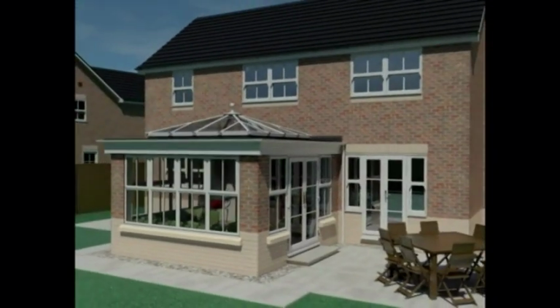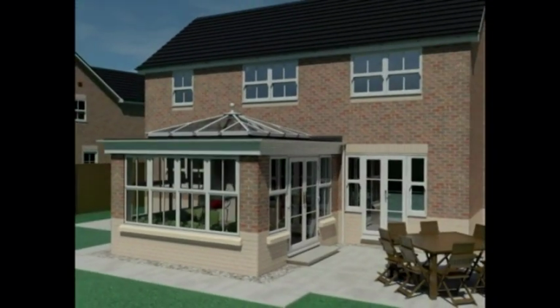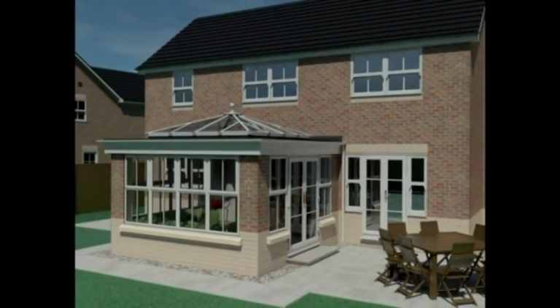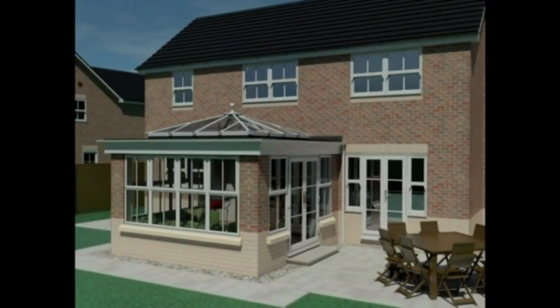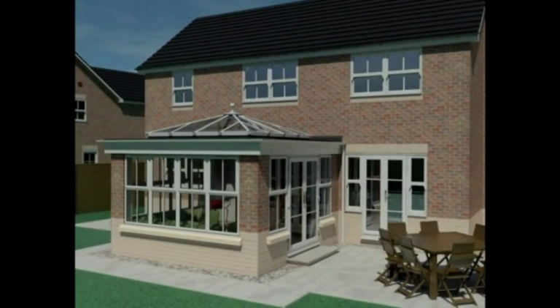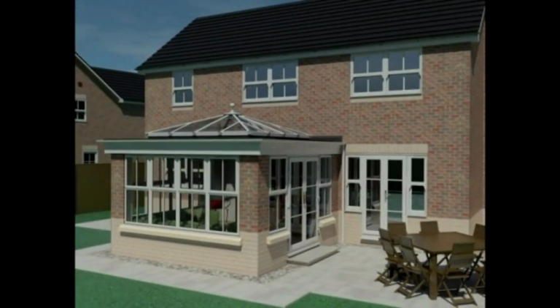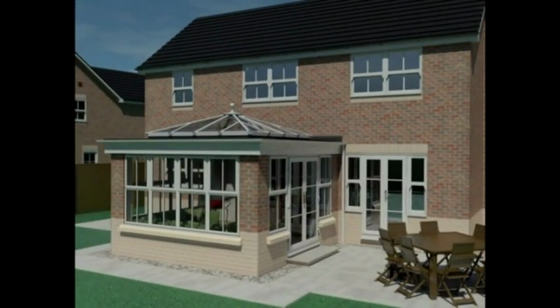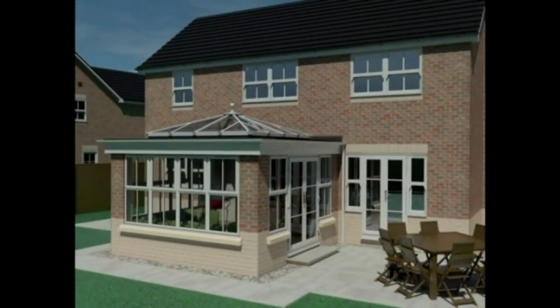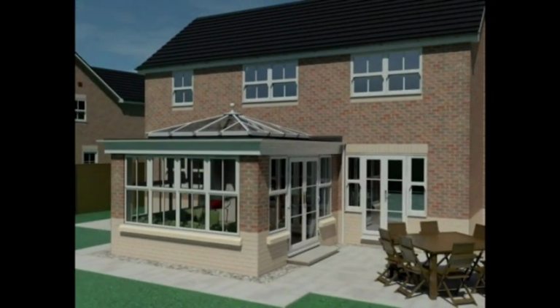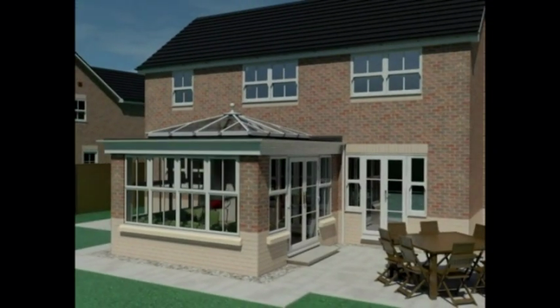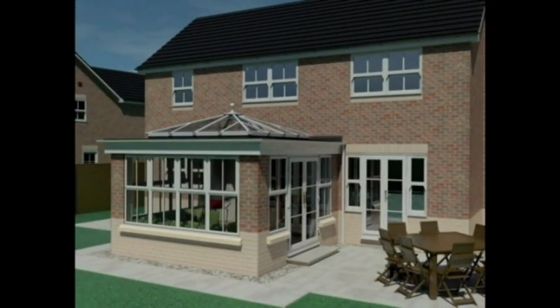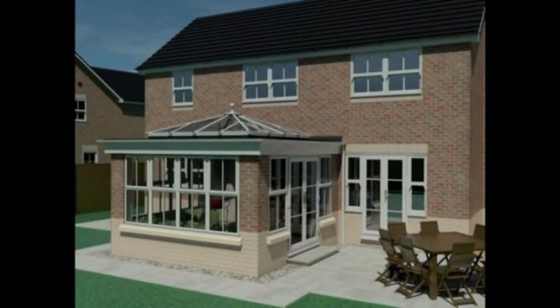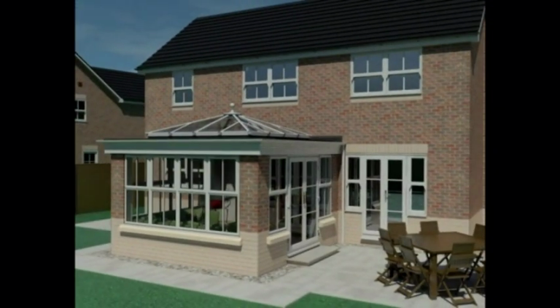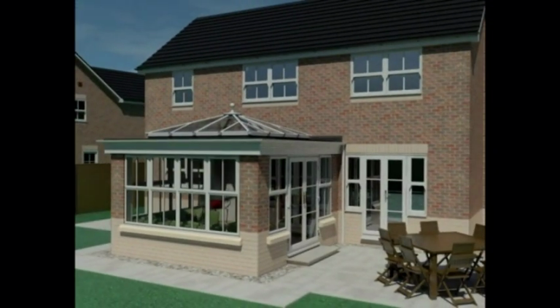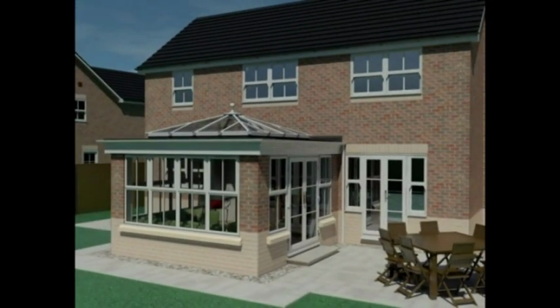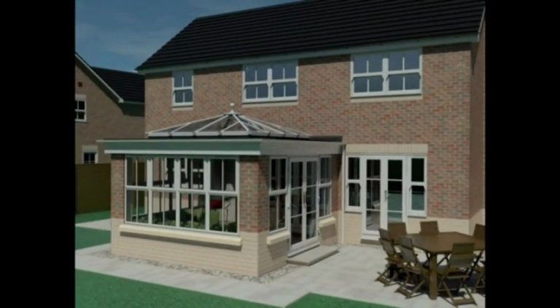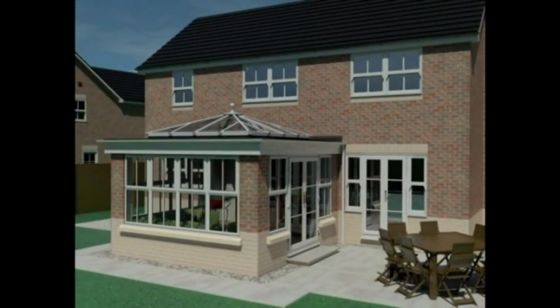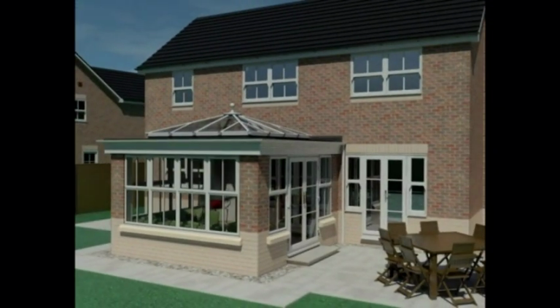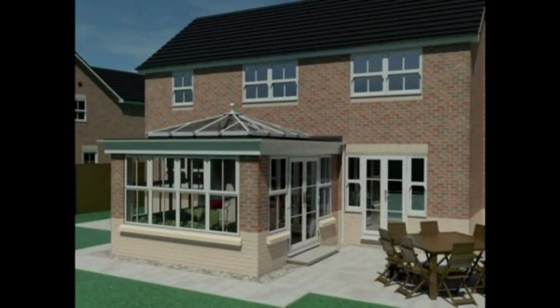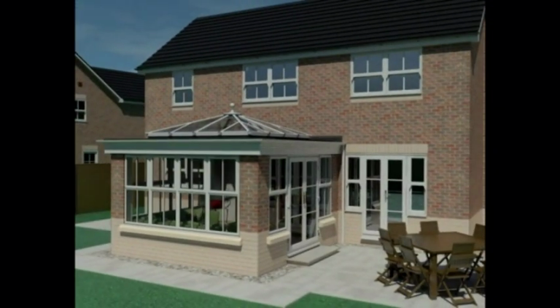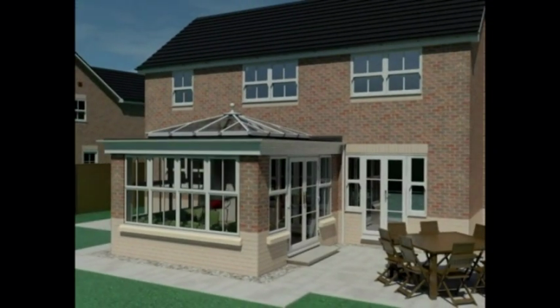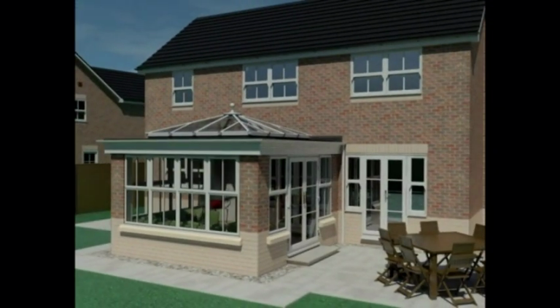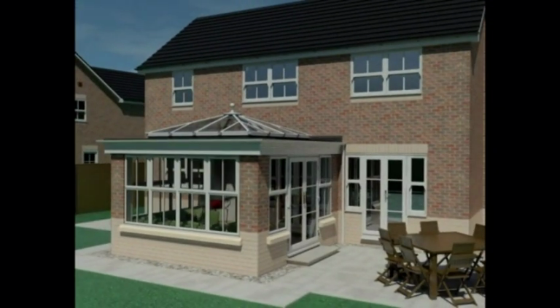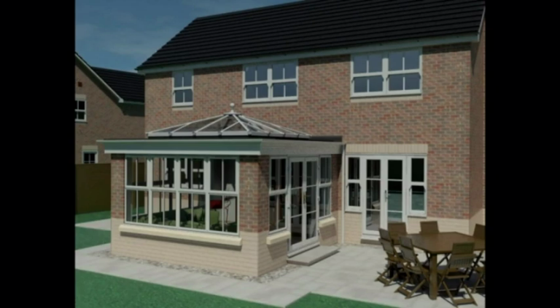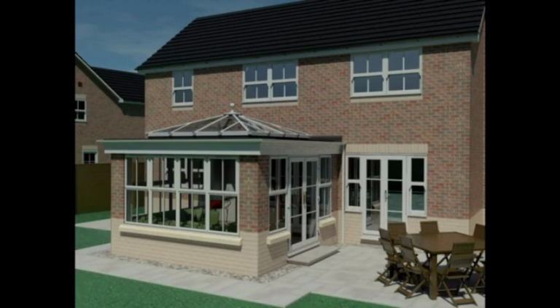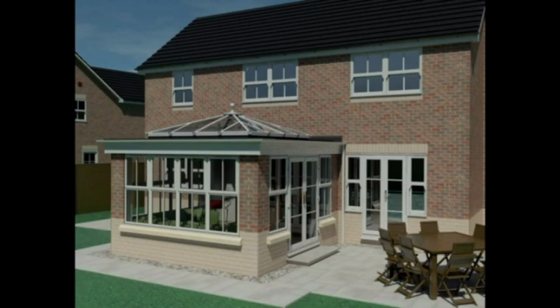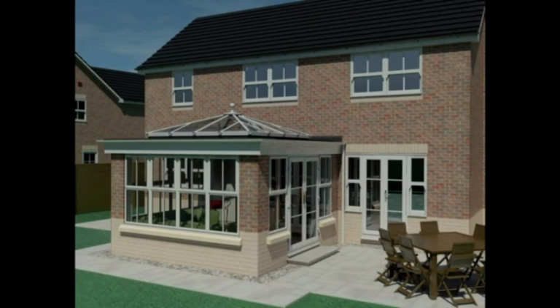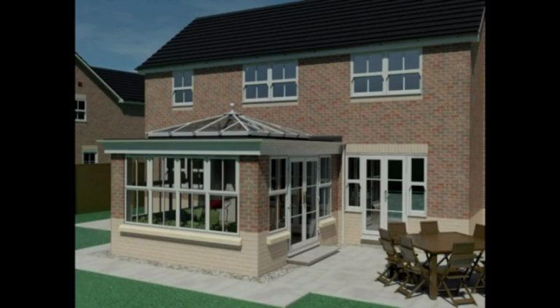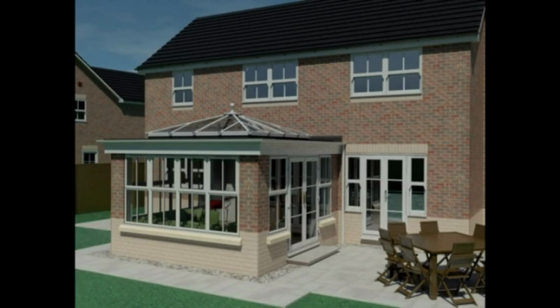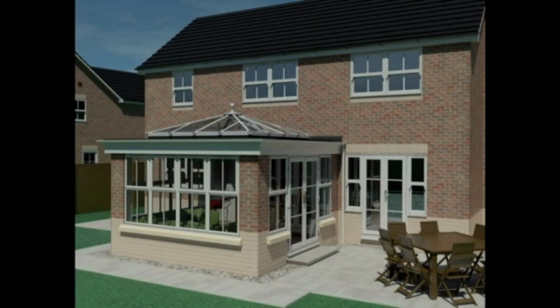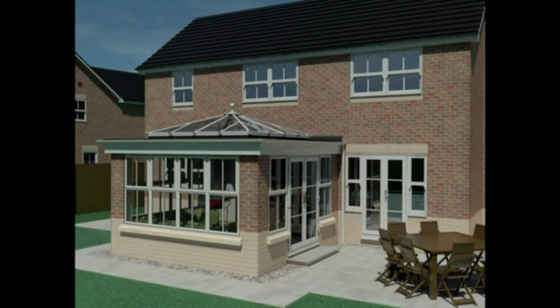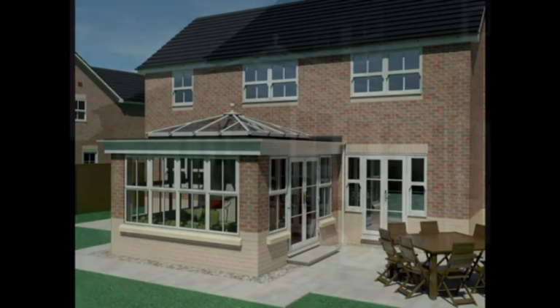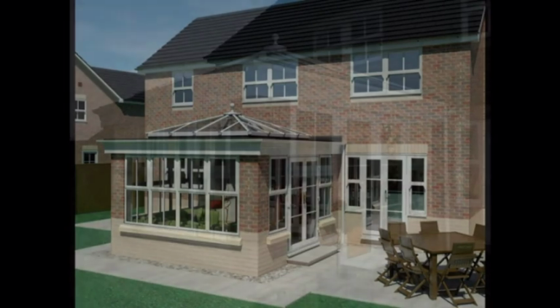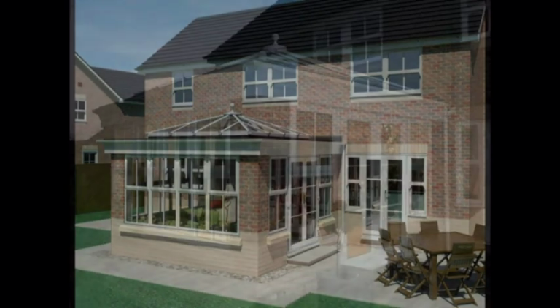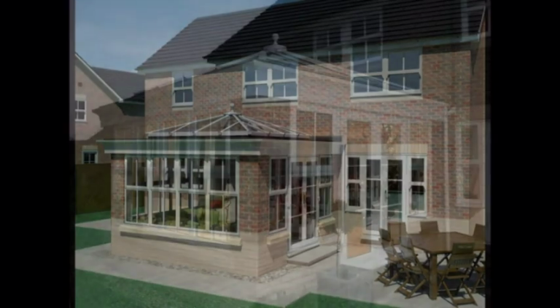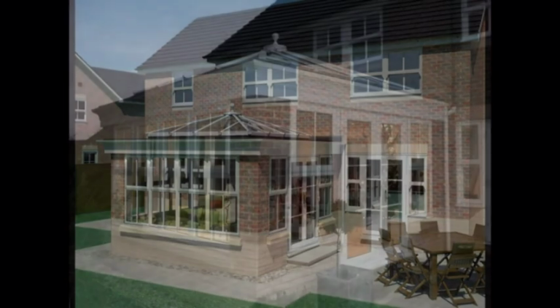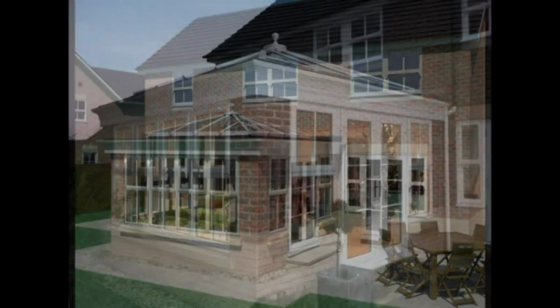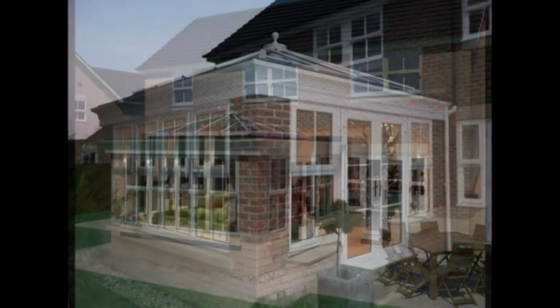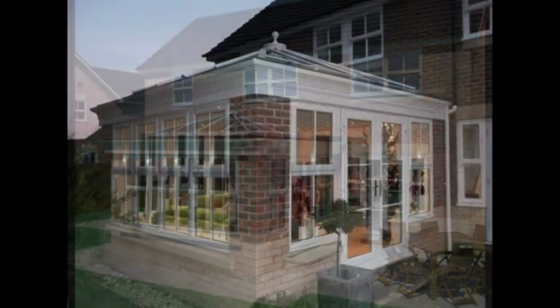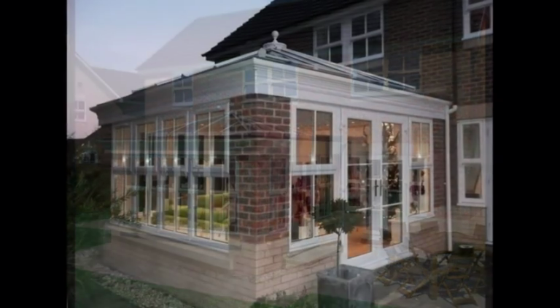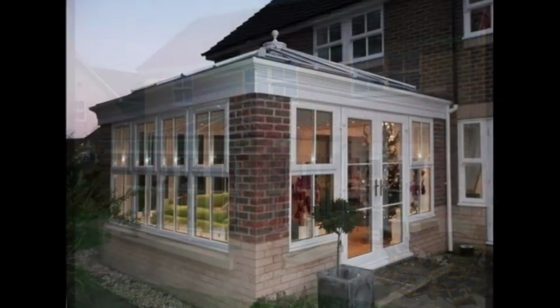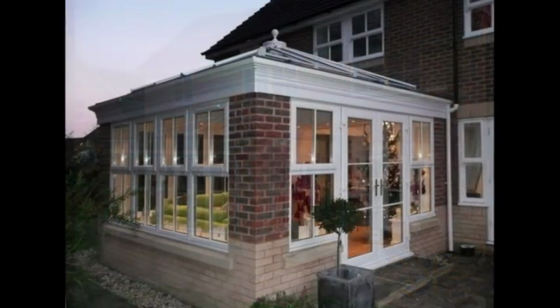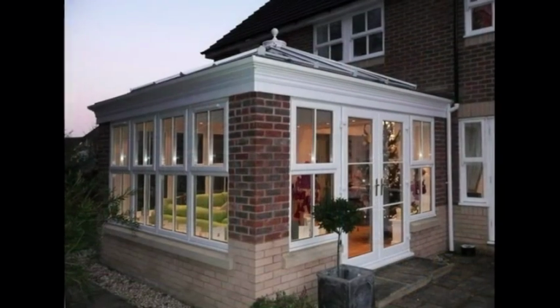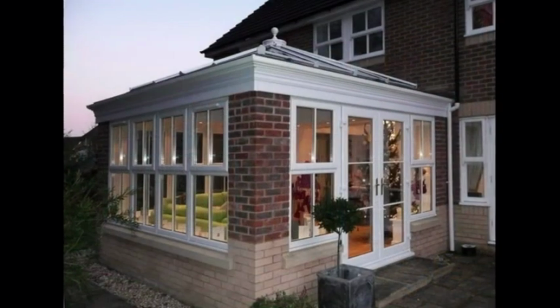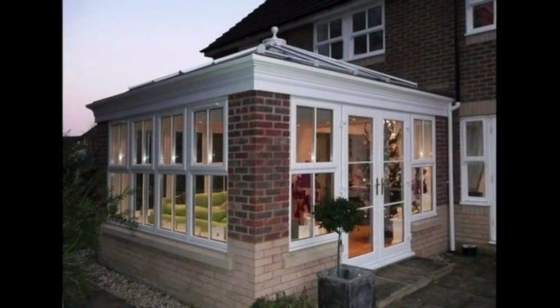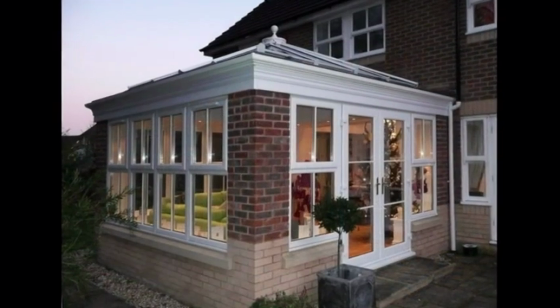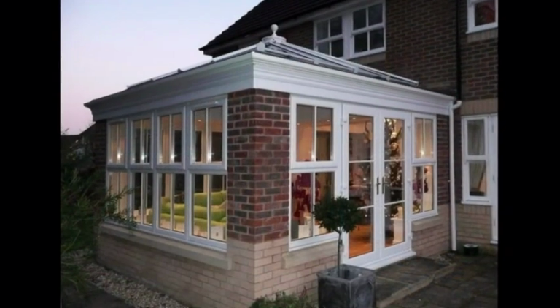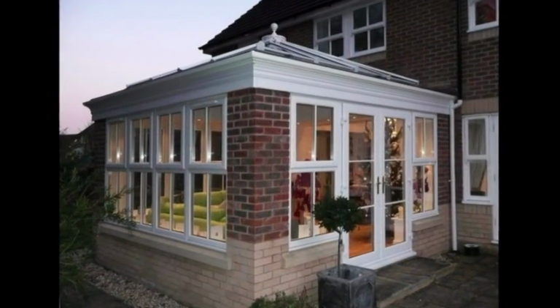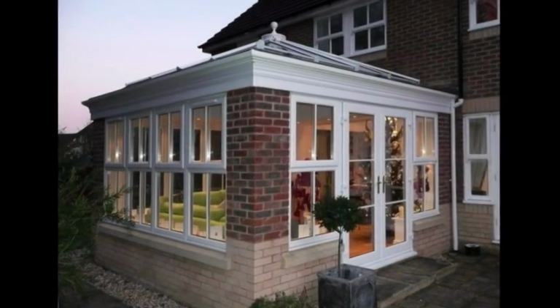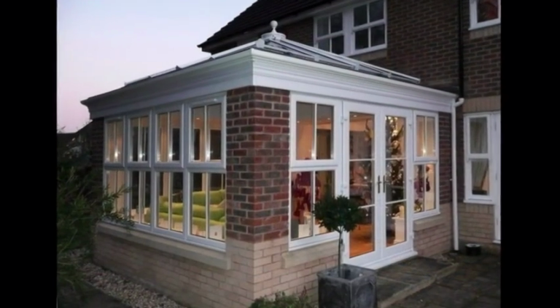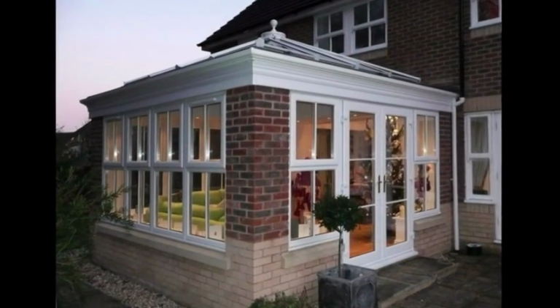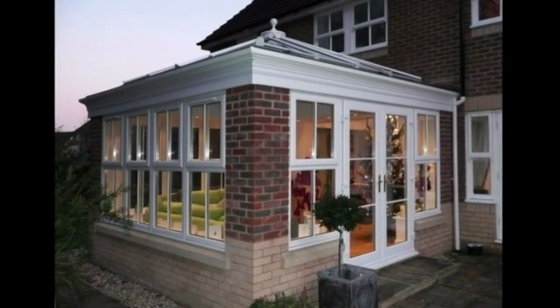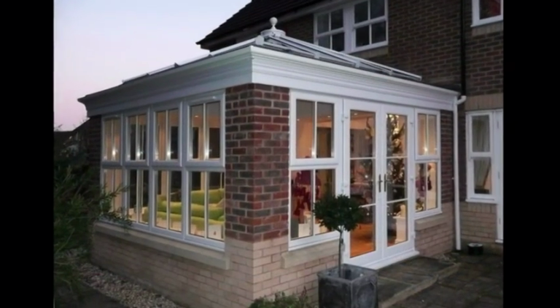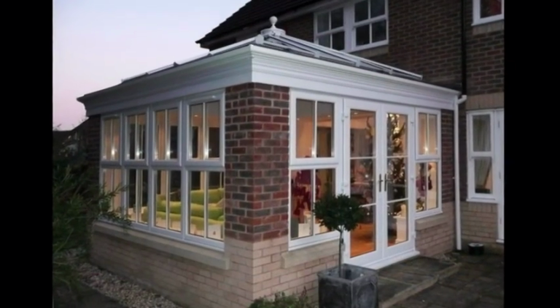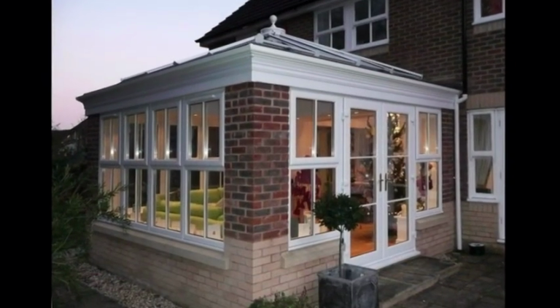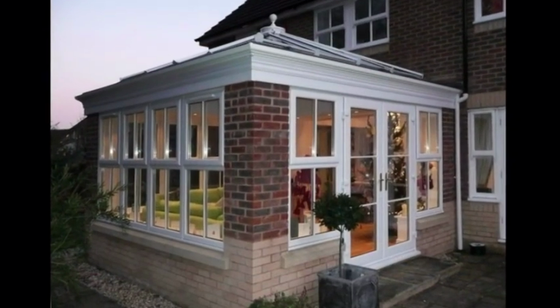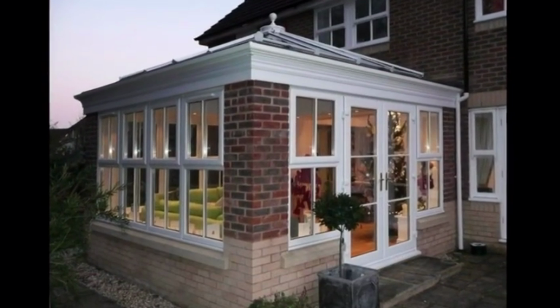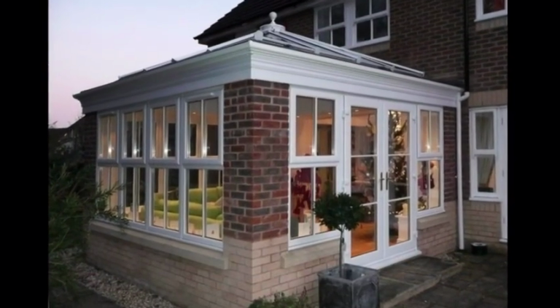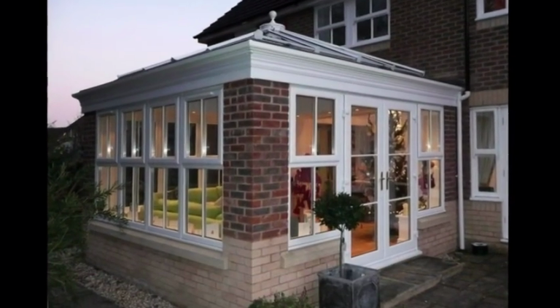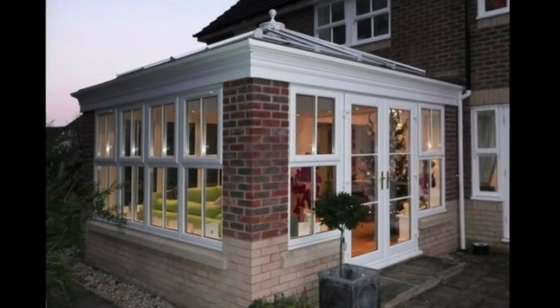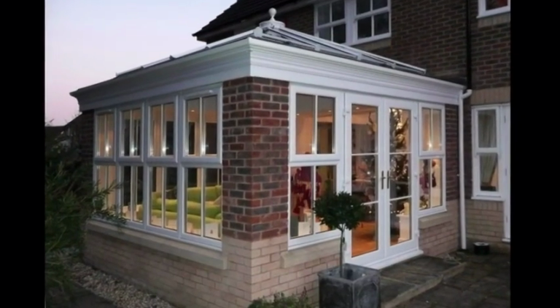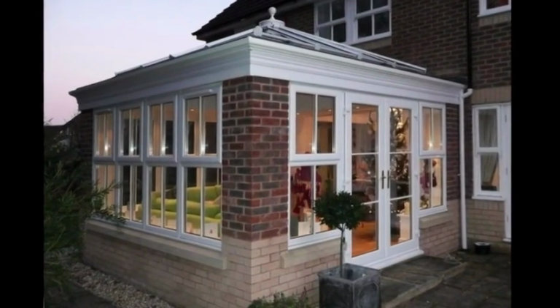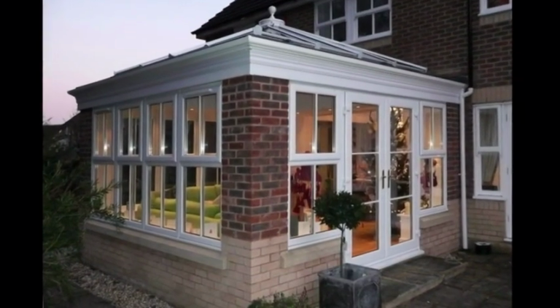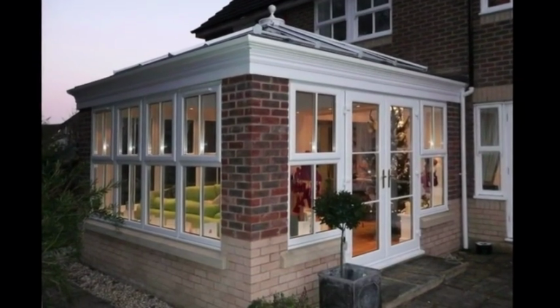So thanks to this patented and advanced system, the evolution of the garden room is complete today with an orangery like no other.